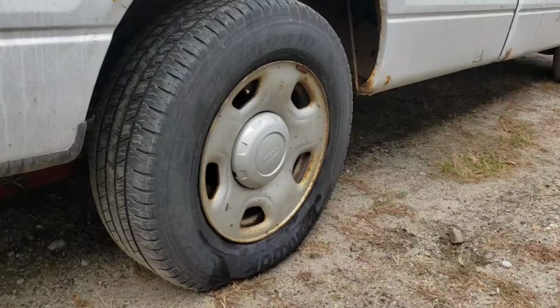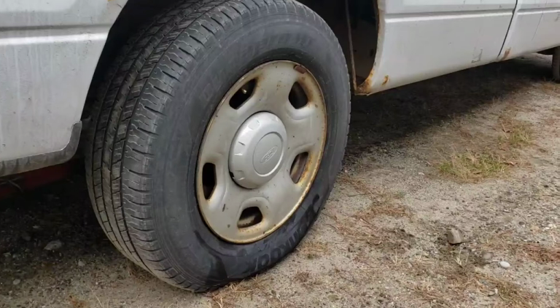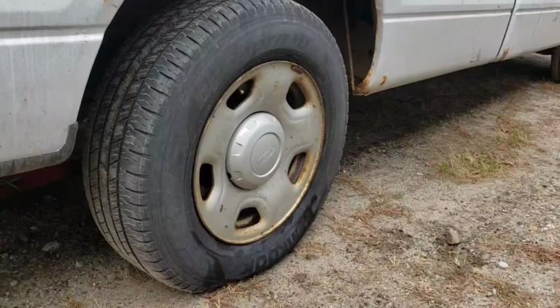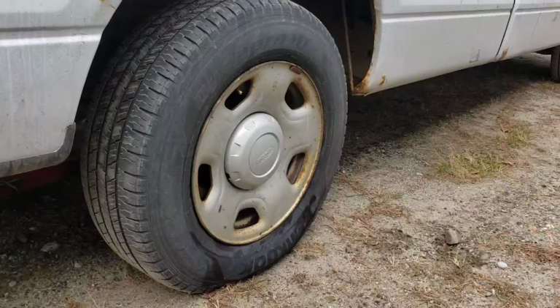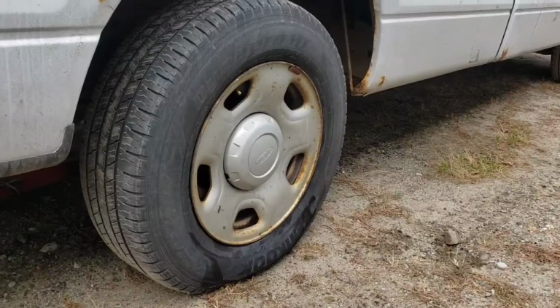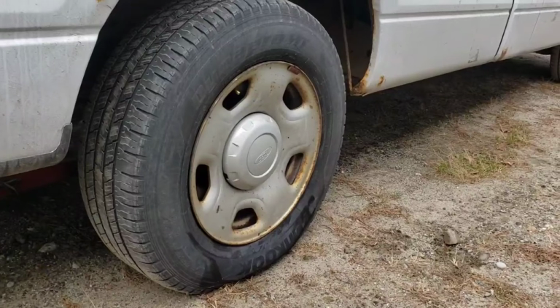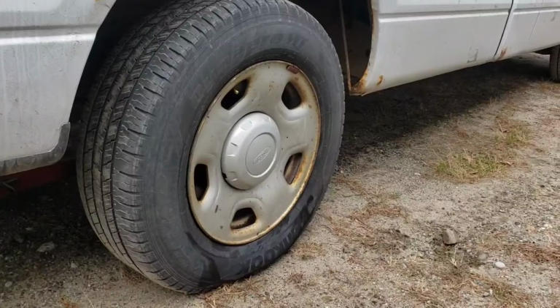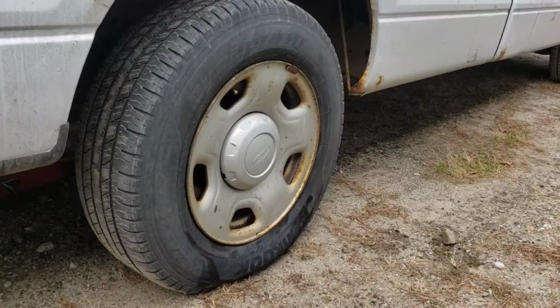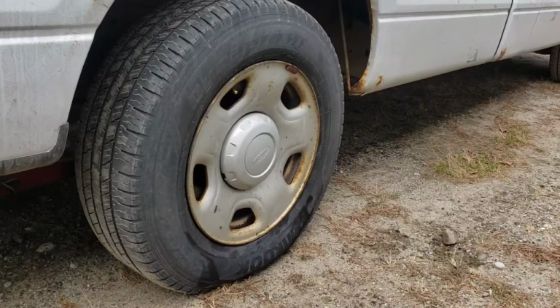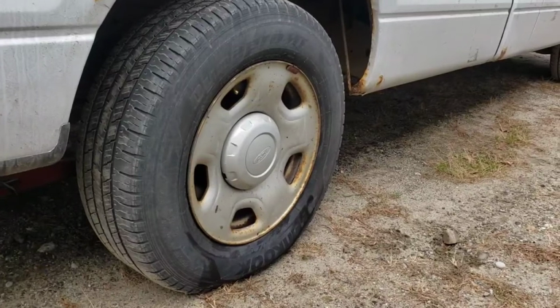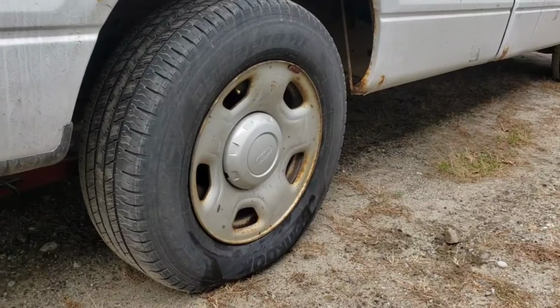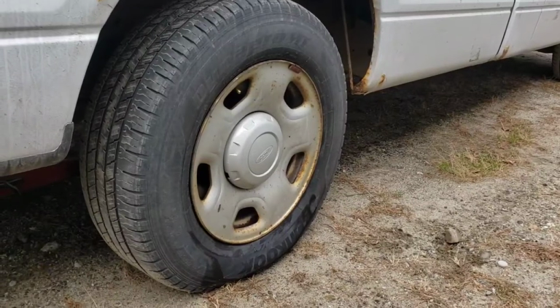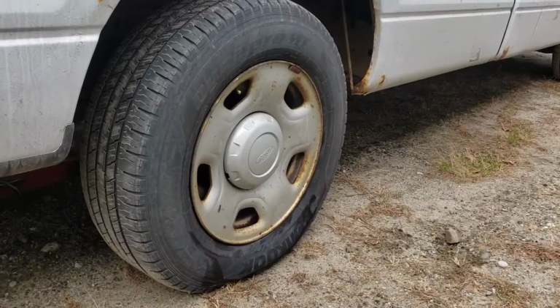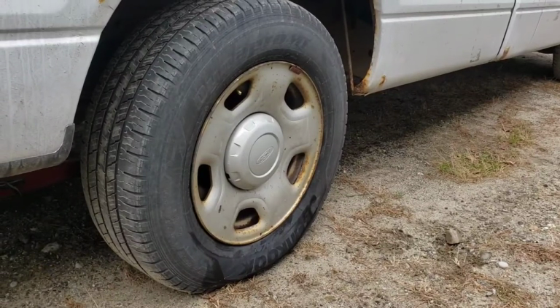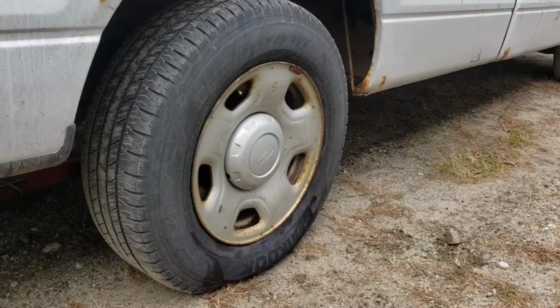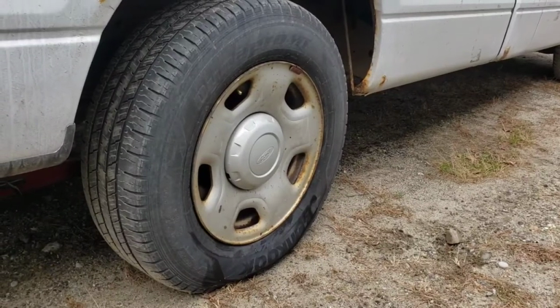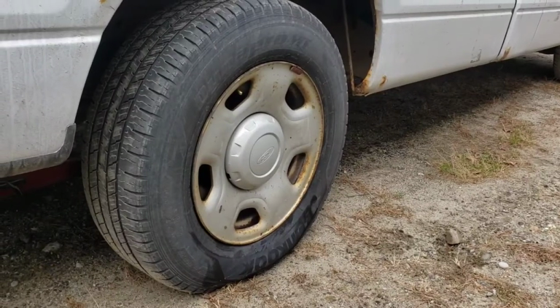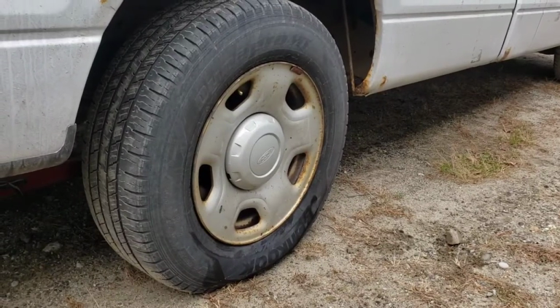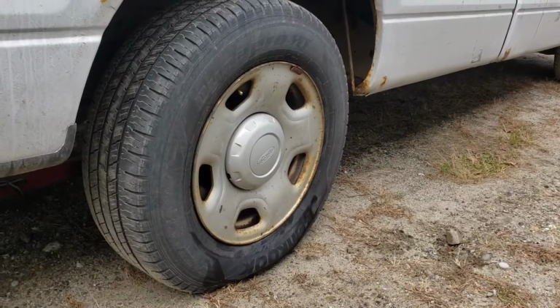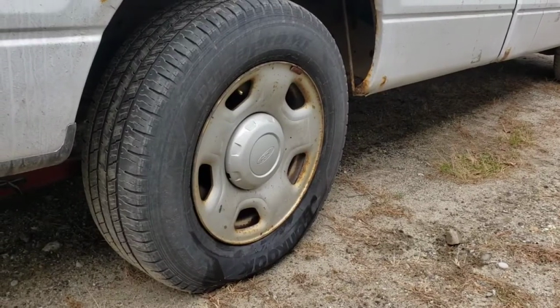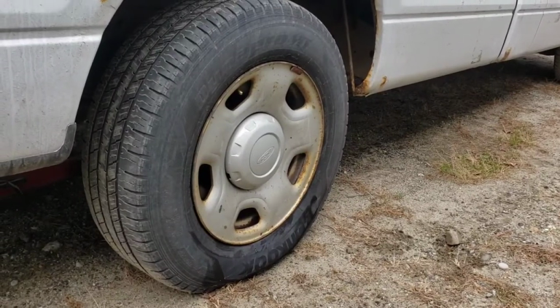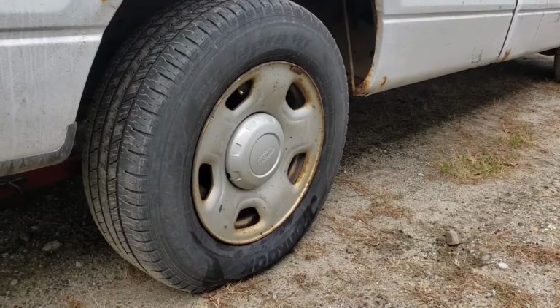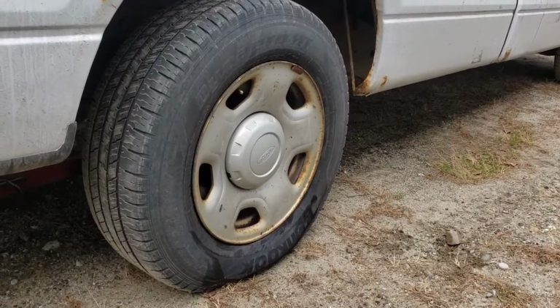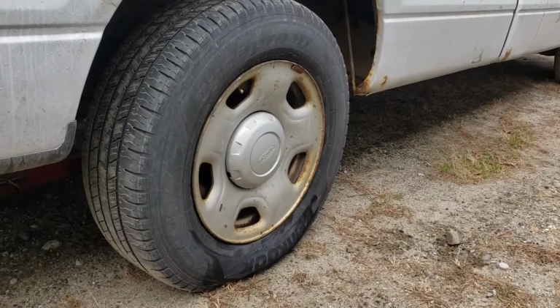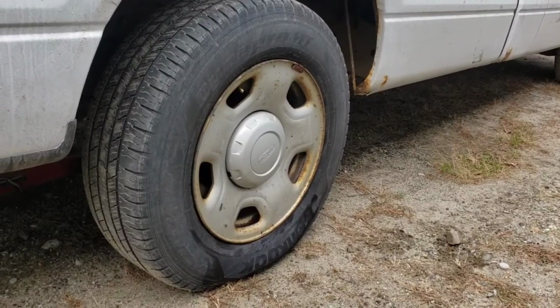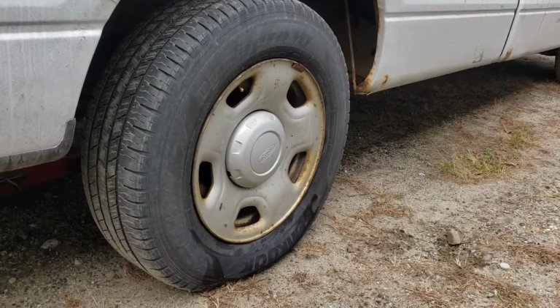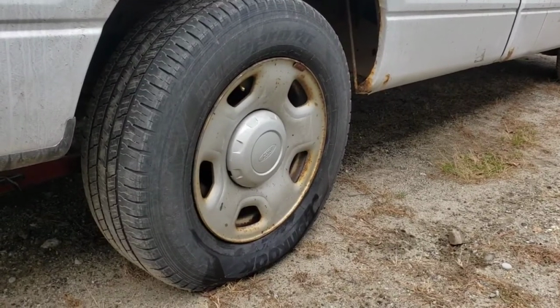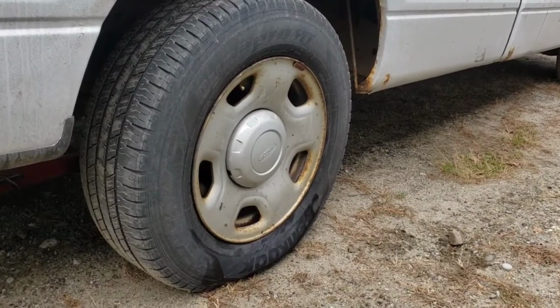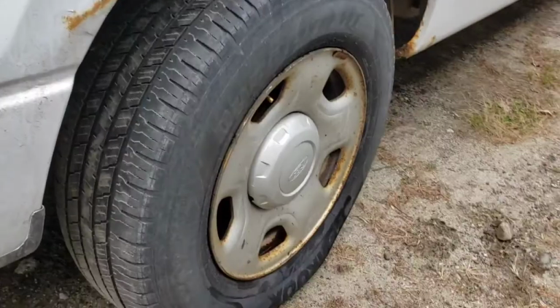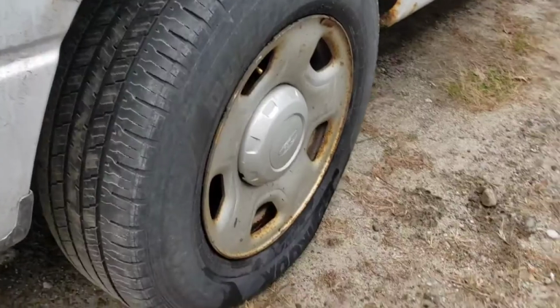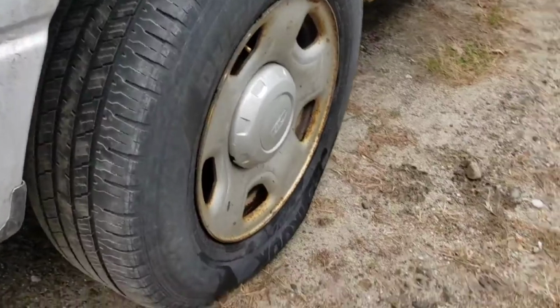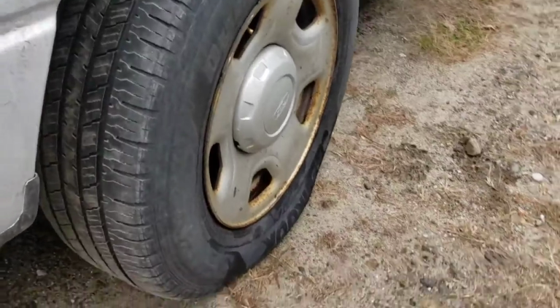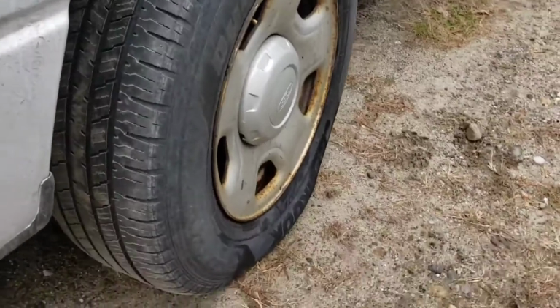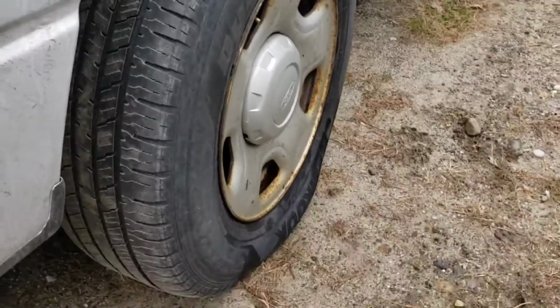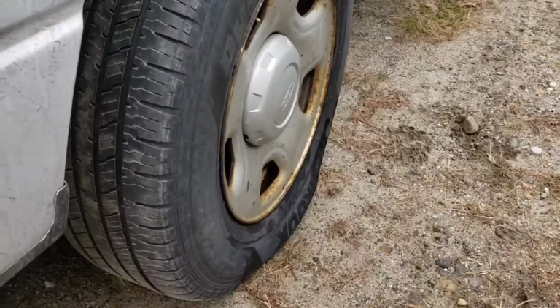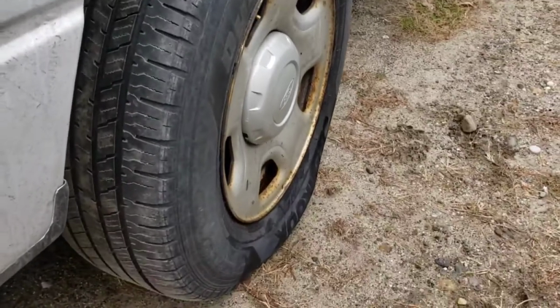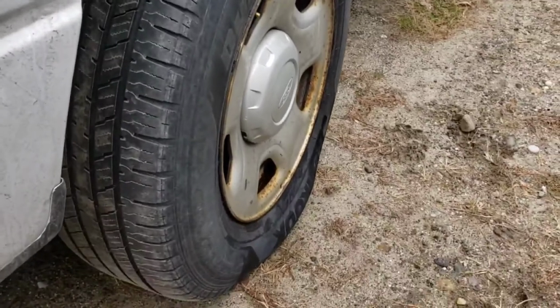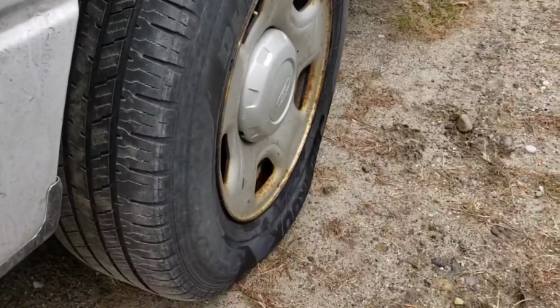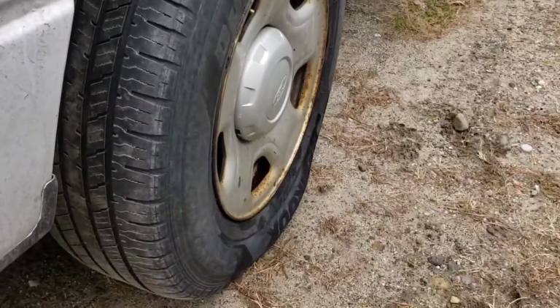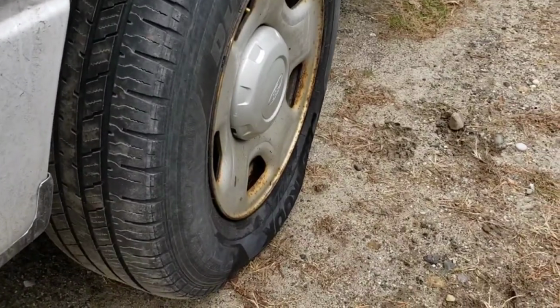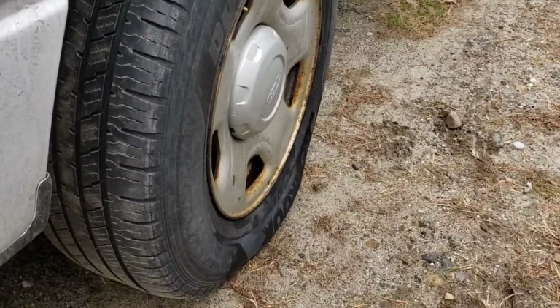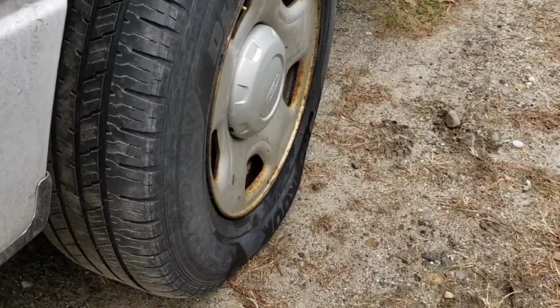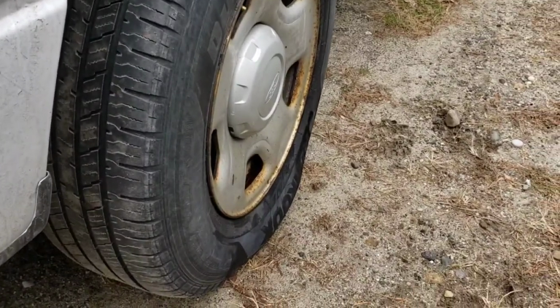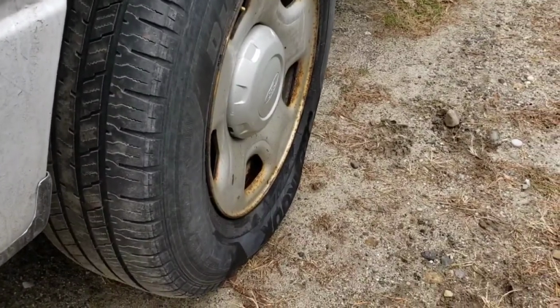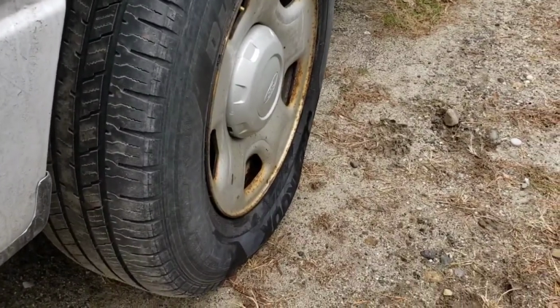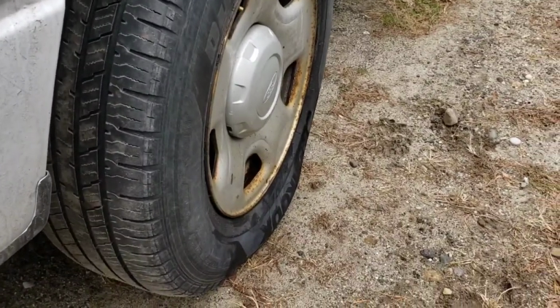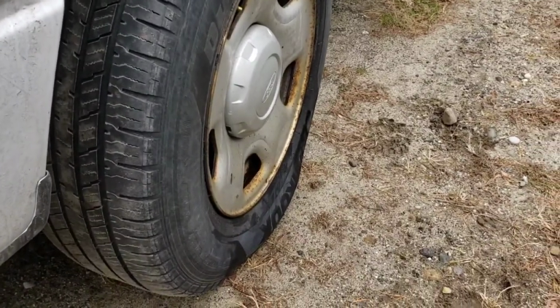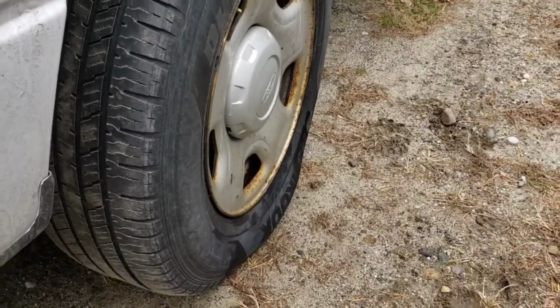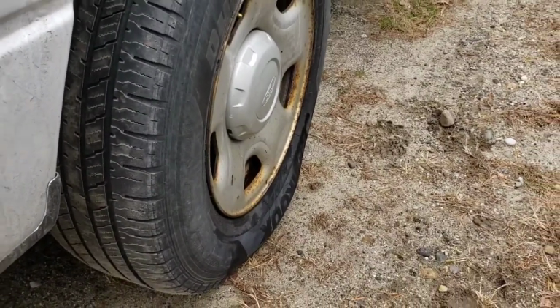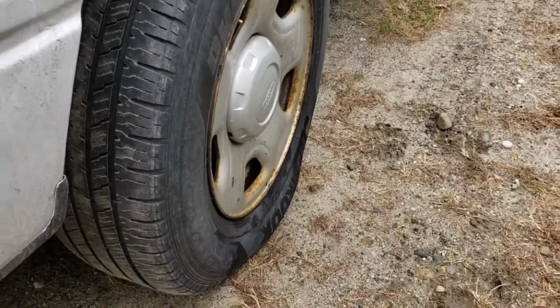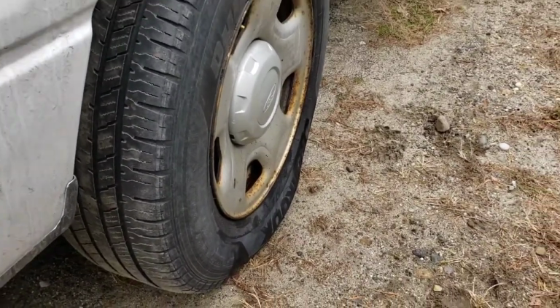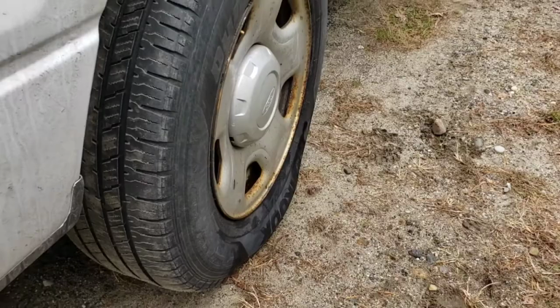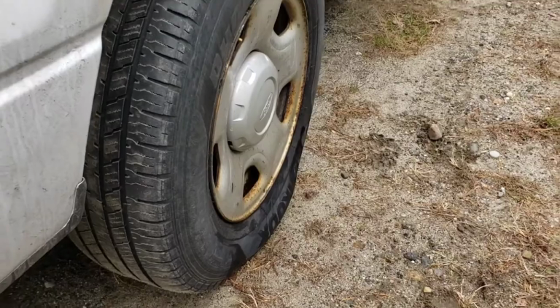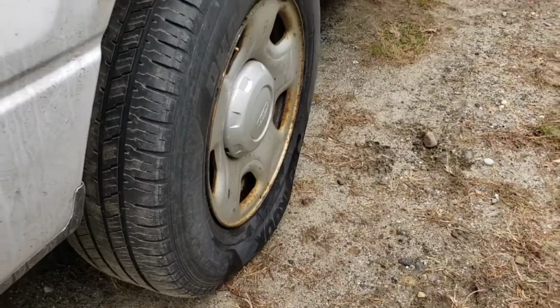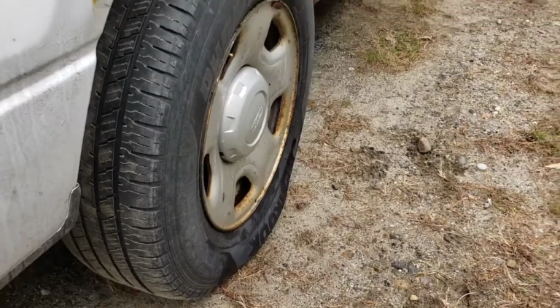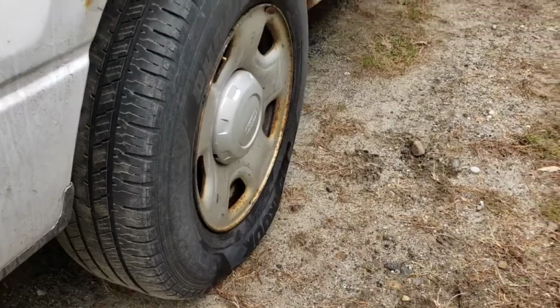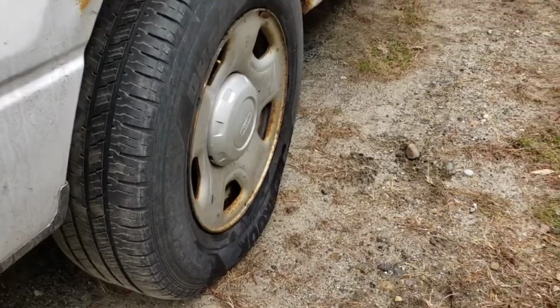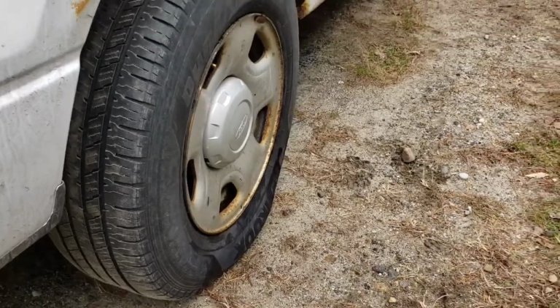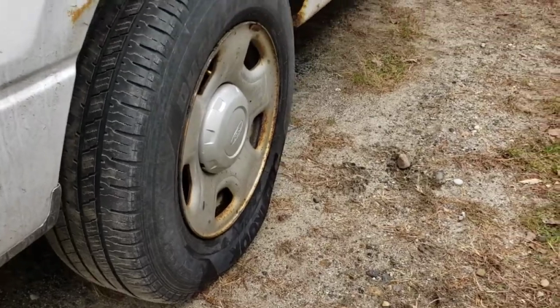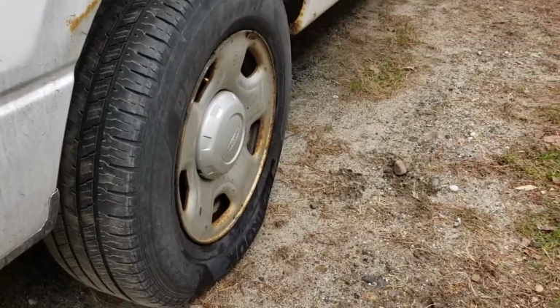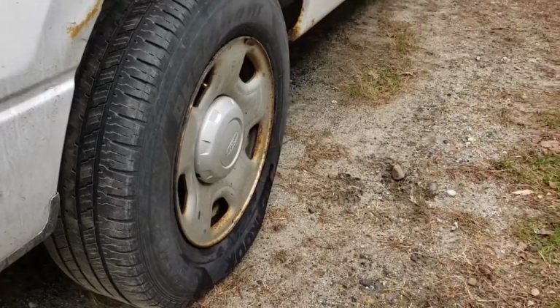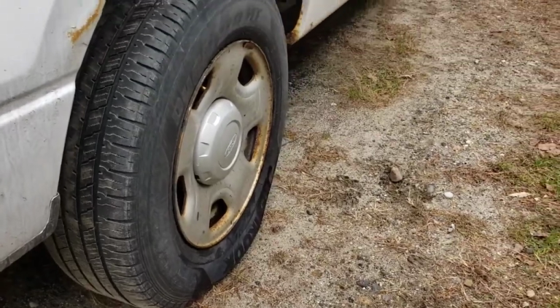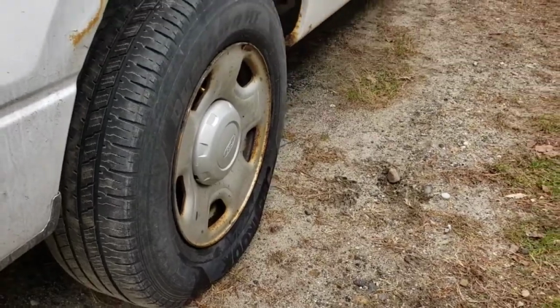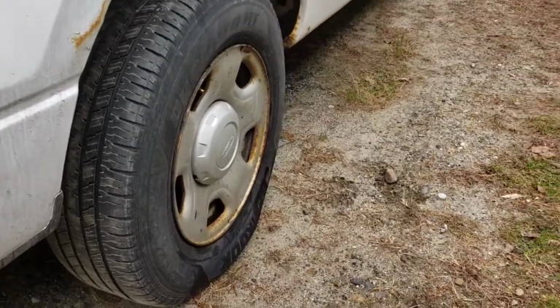Today we're going to do a quick video on how to plug a tire. You'll notice you got a low tire like this, and that is no problem.